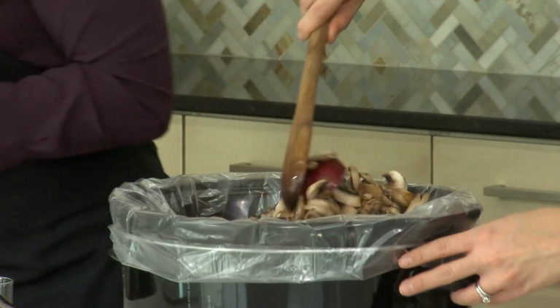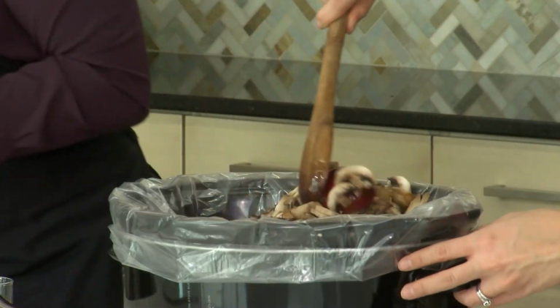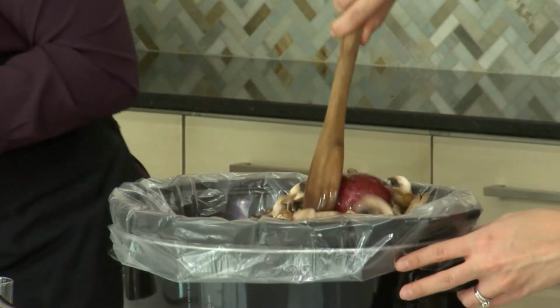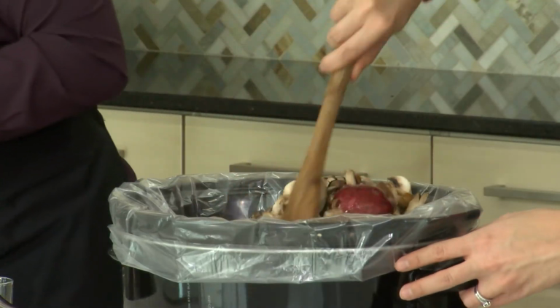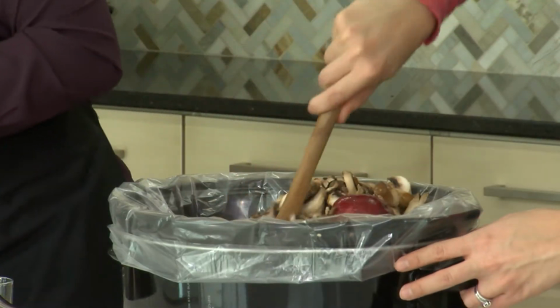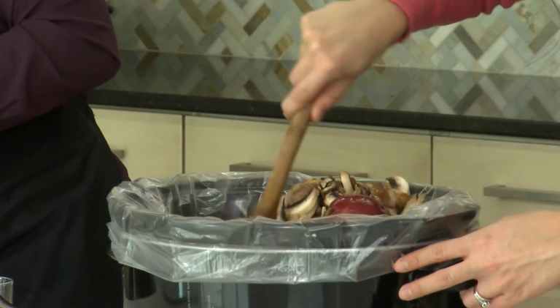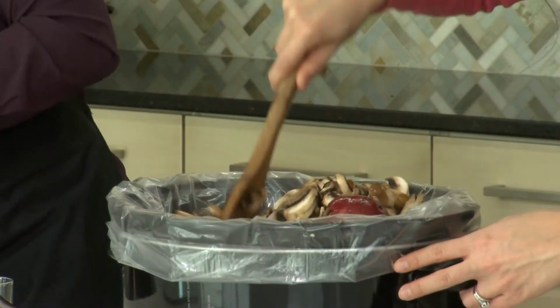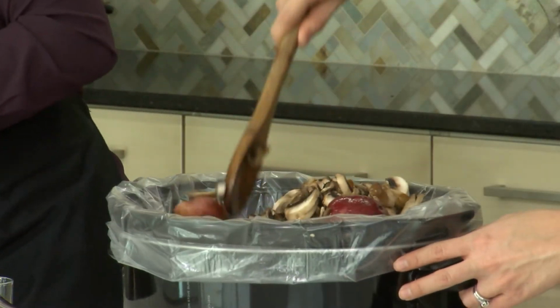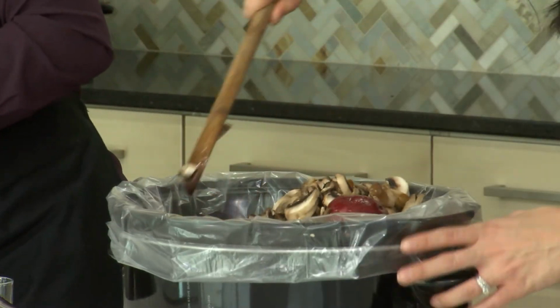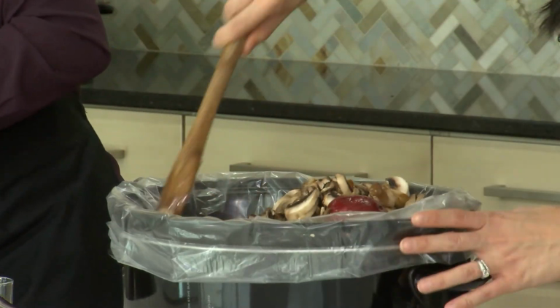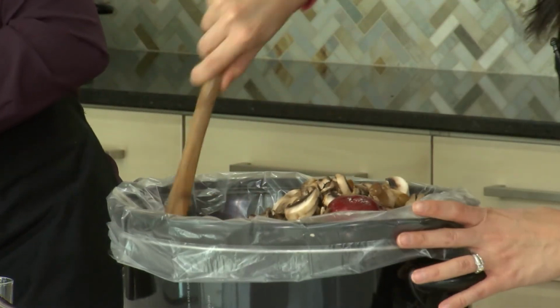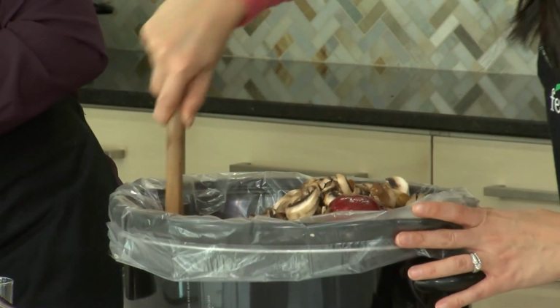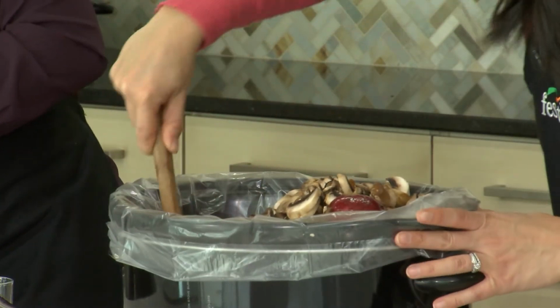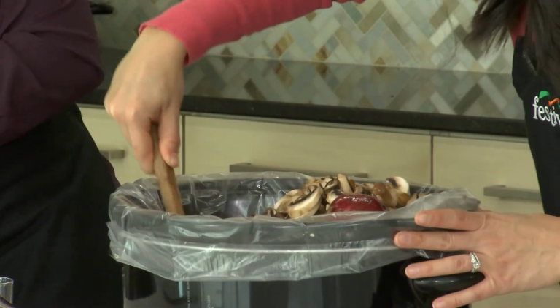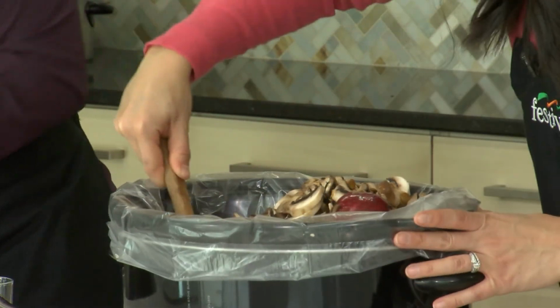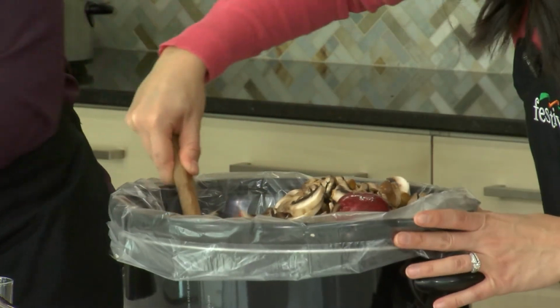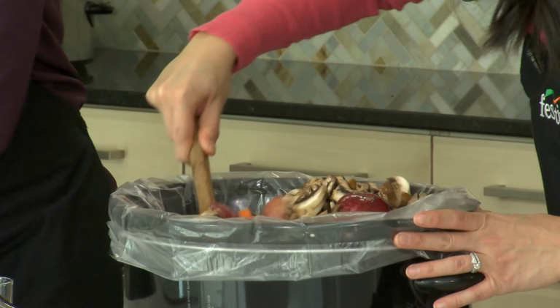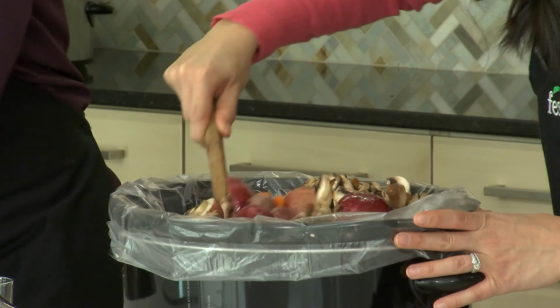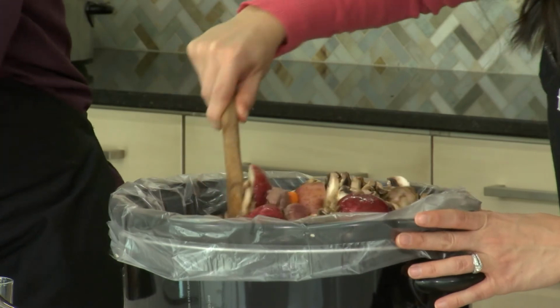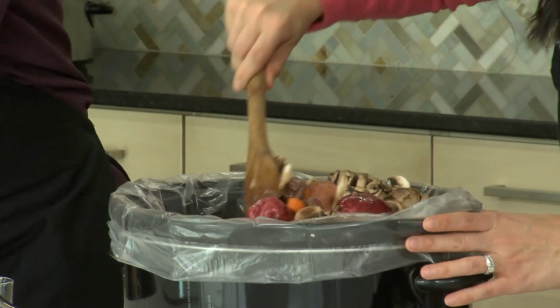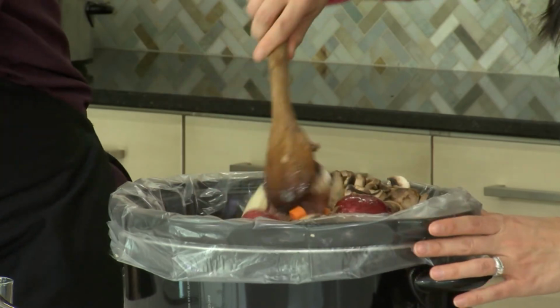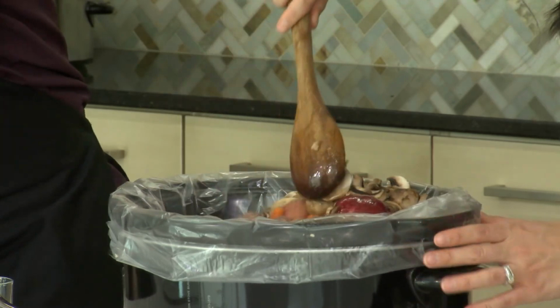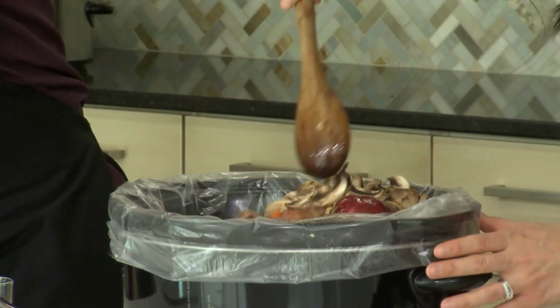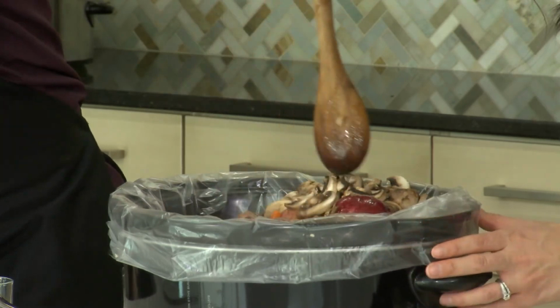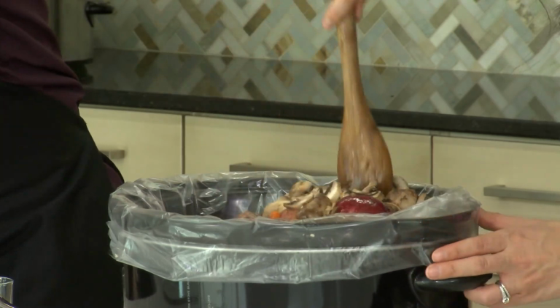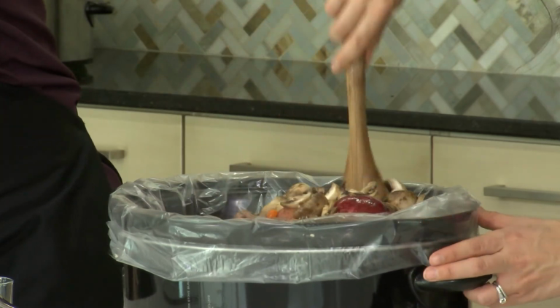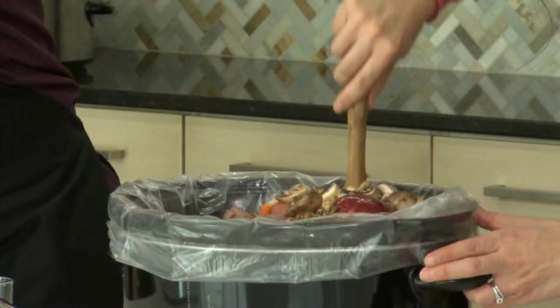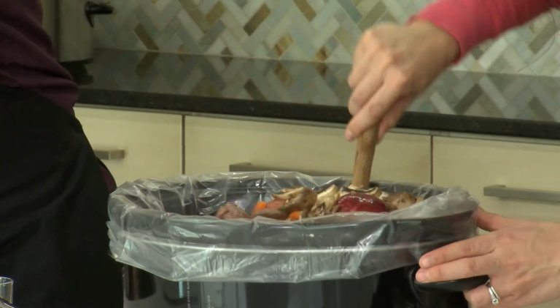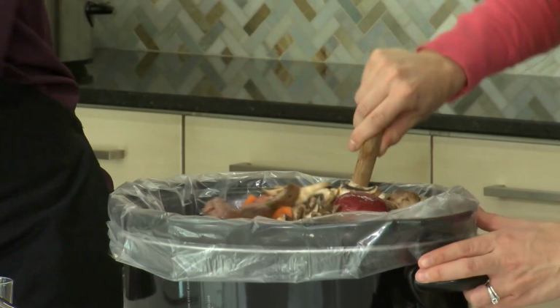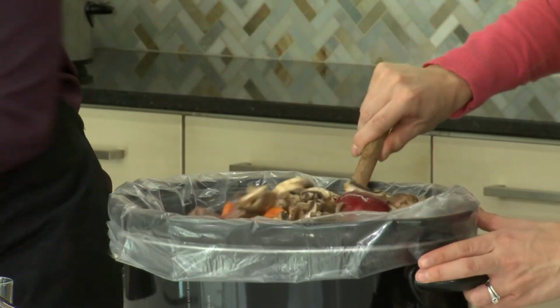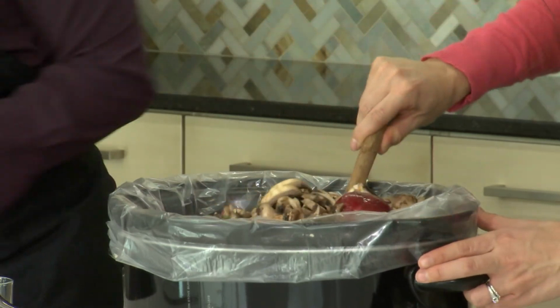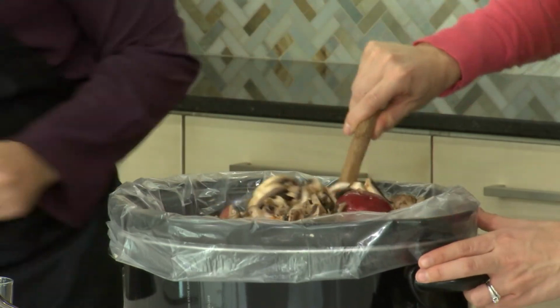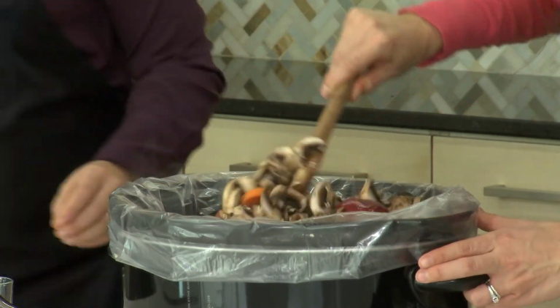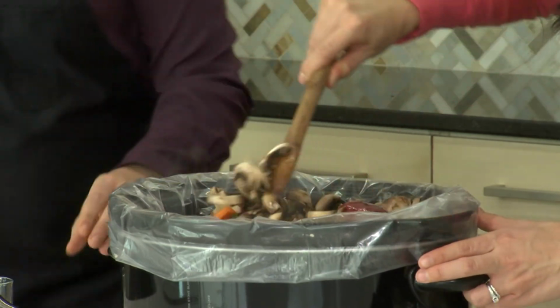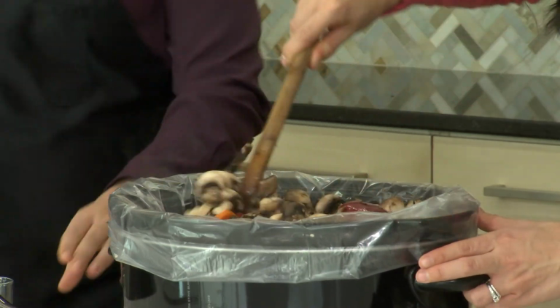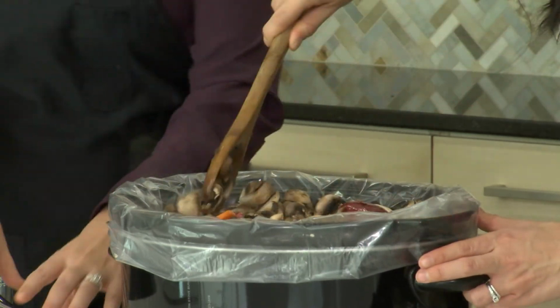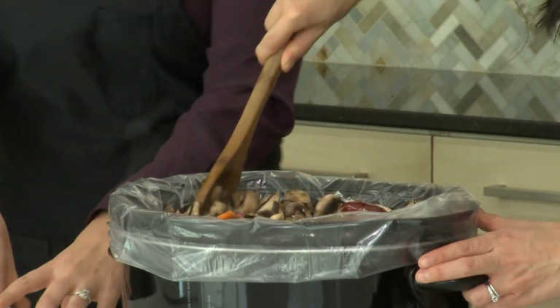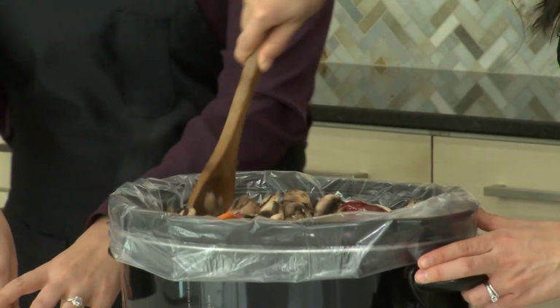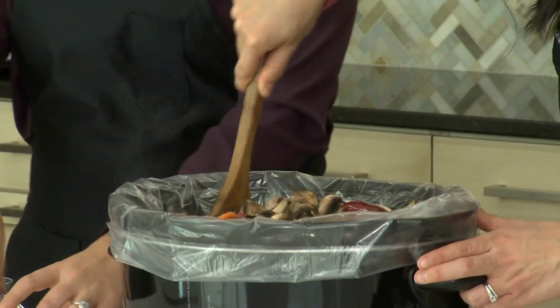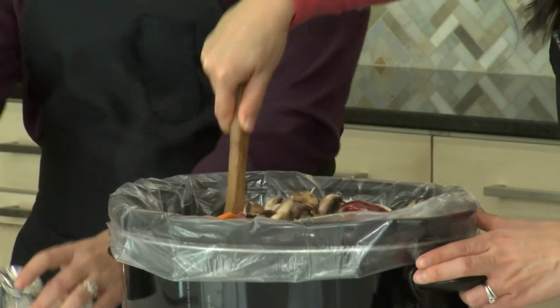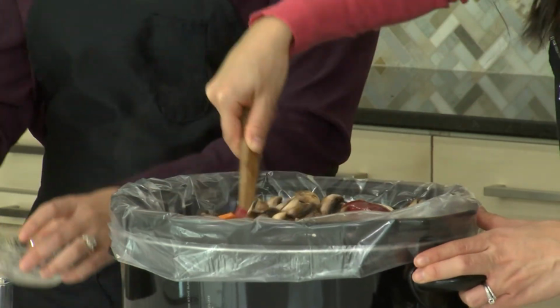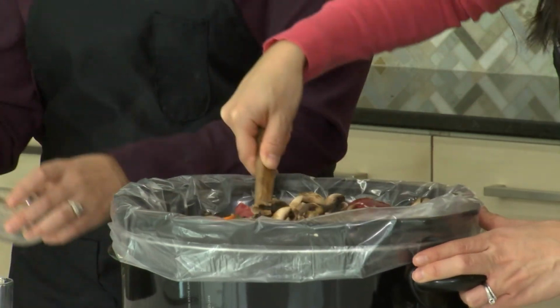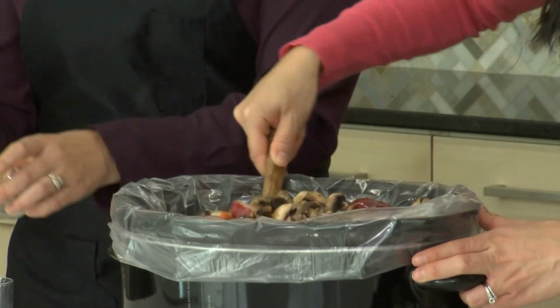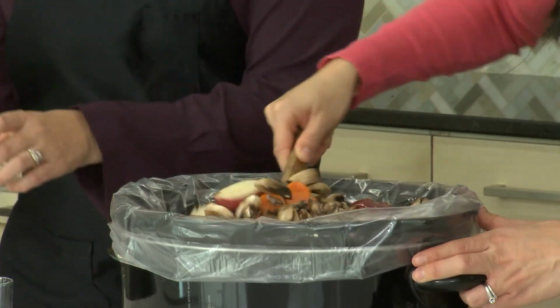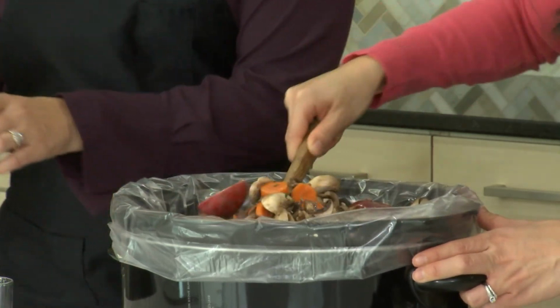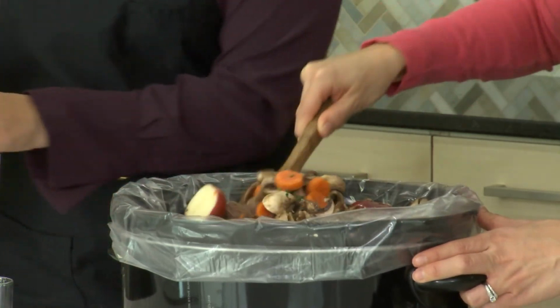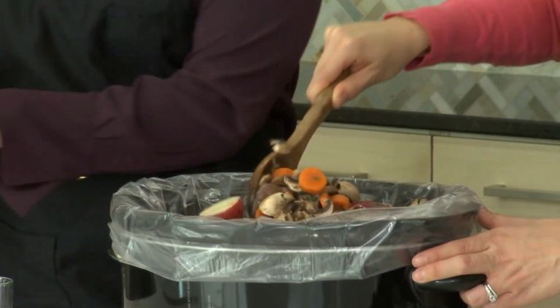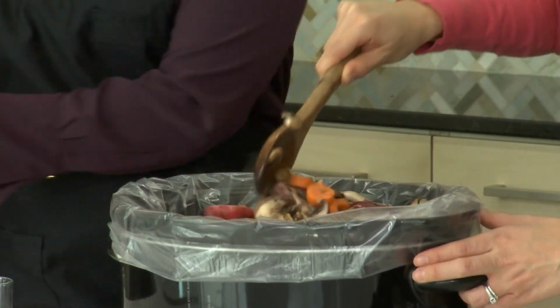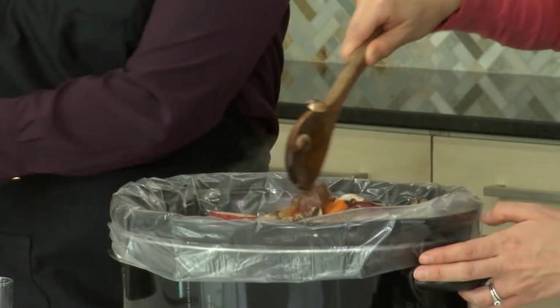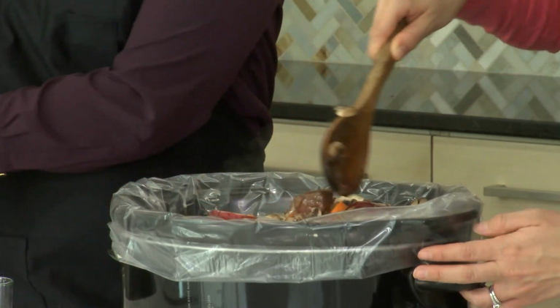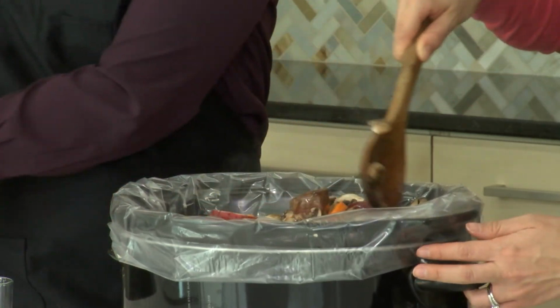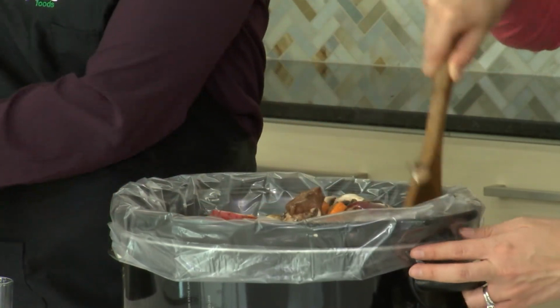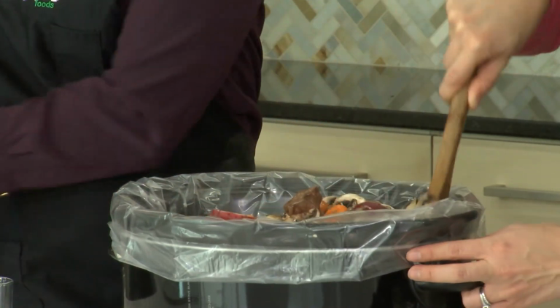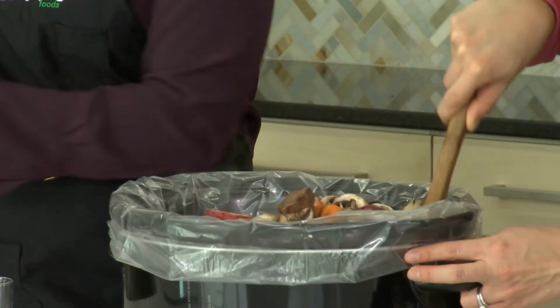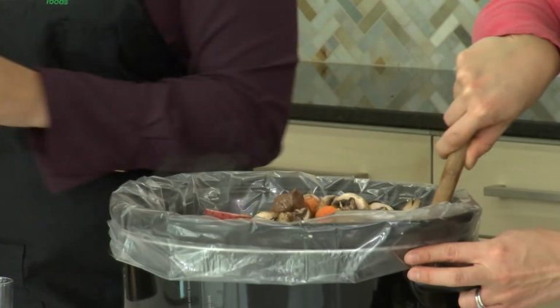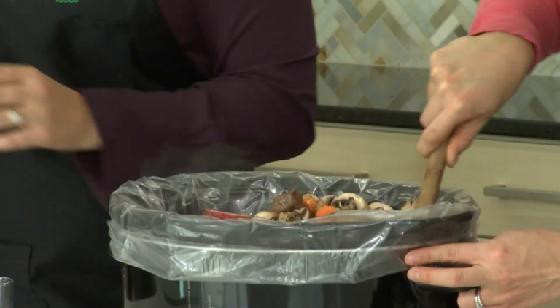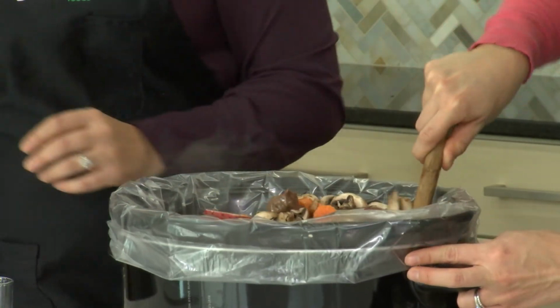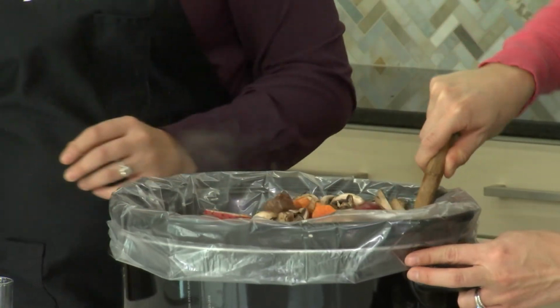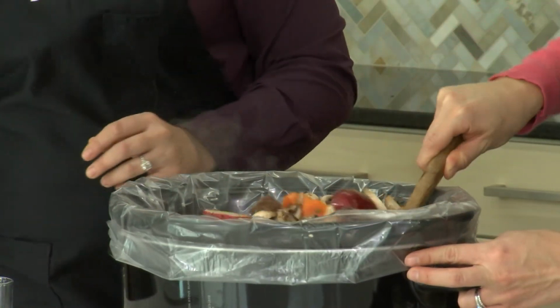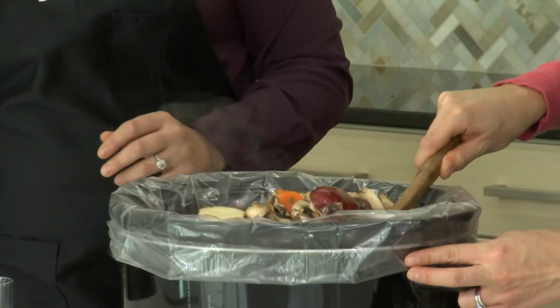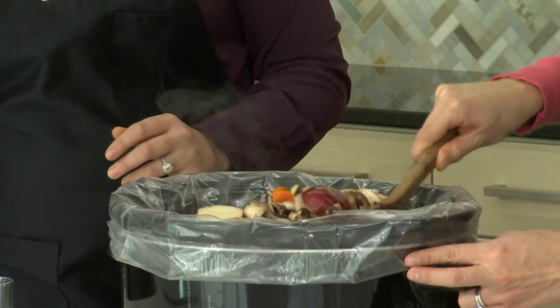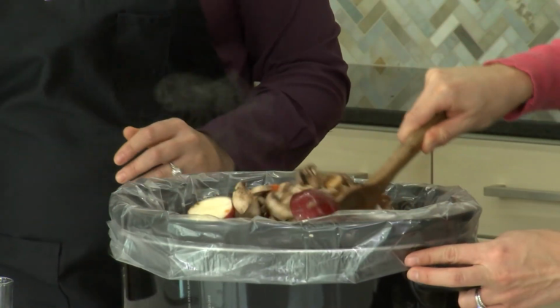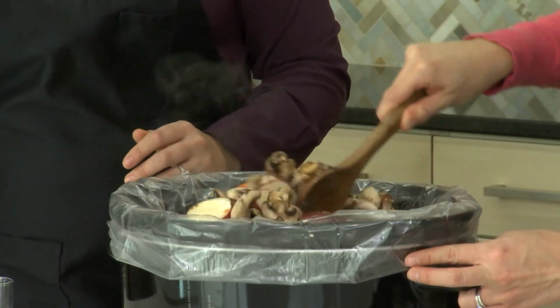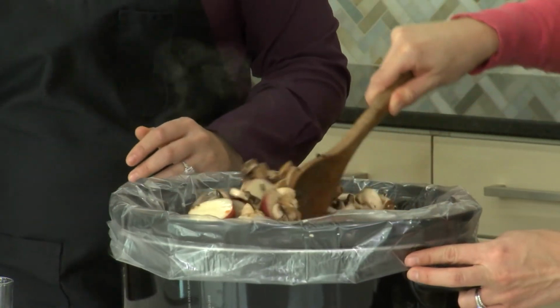Very full here, but so many great vegetables in here, and it really was super simple to put together.